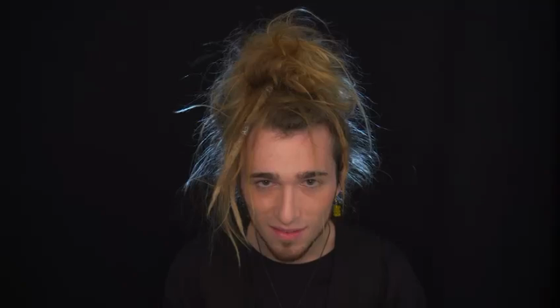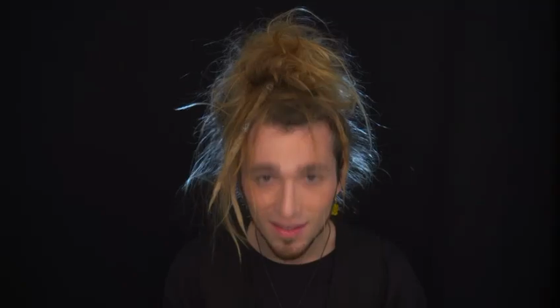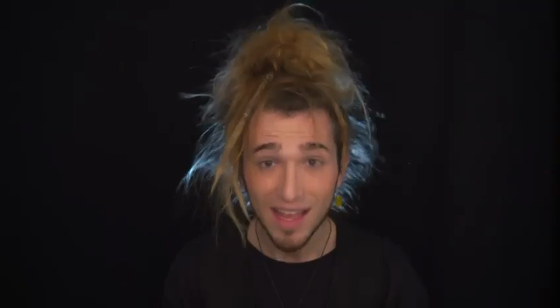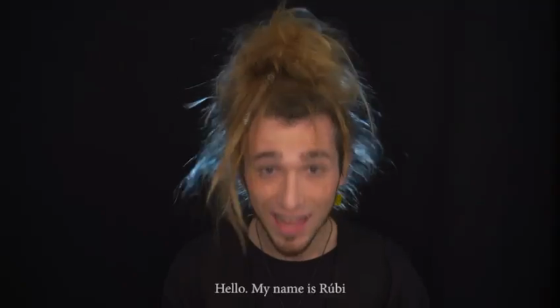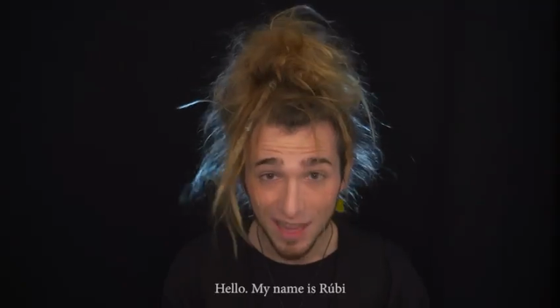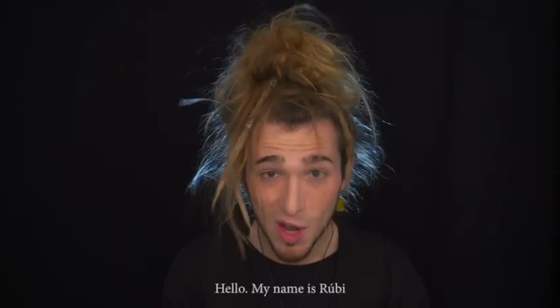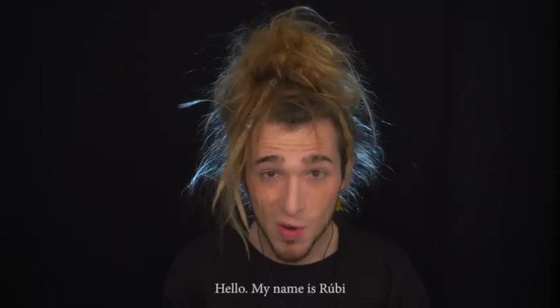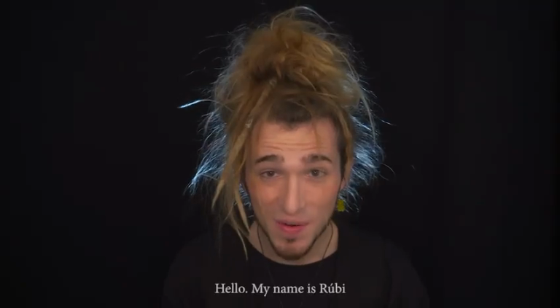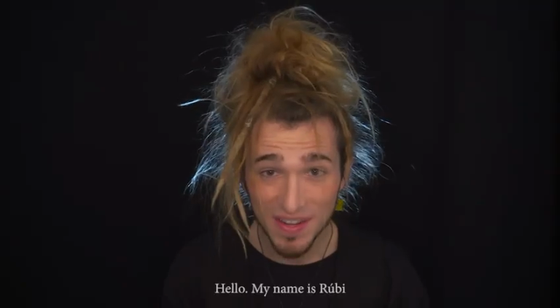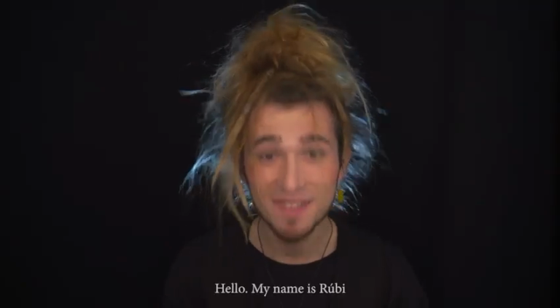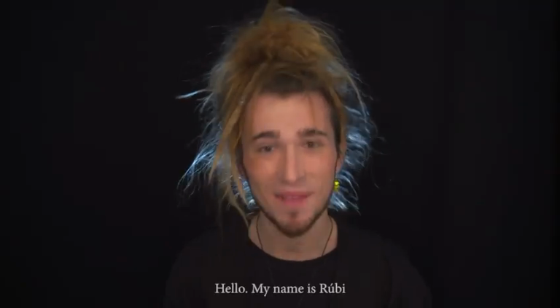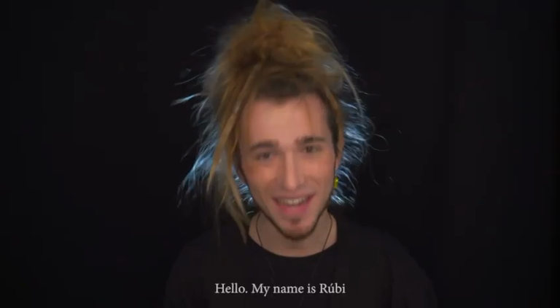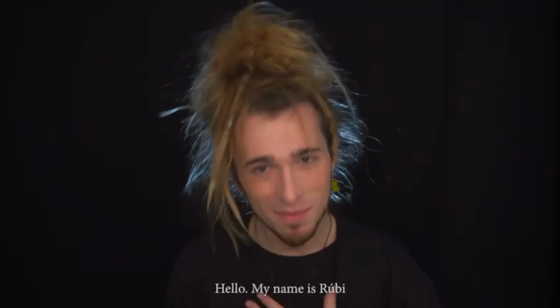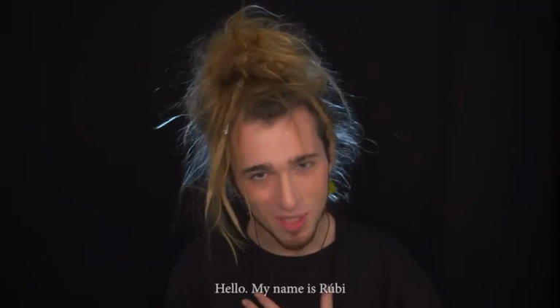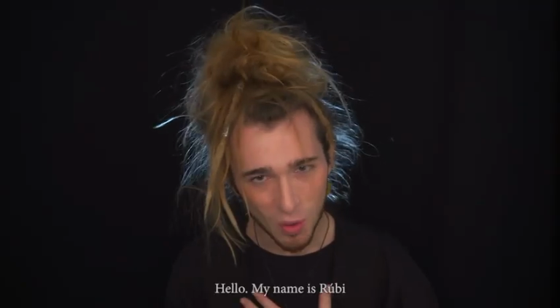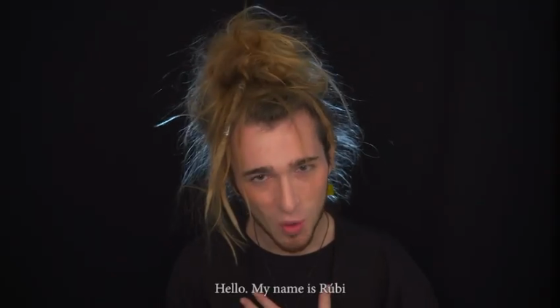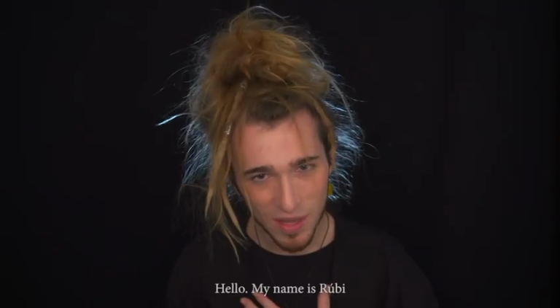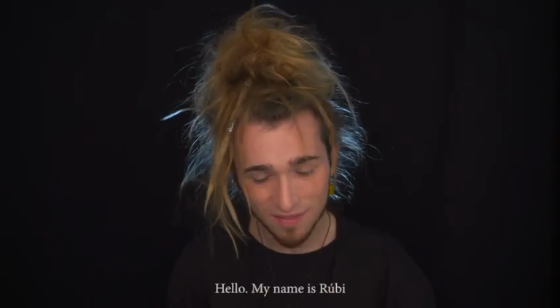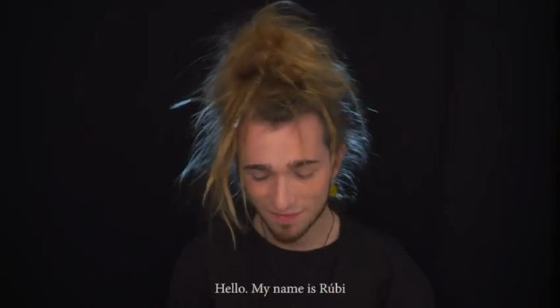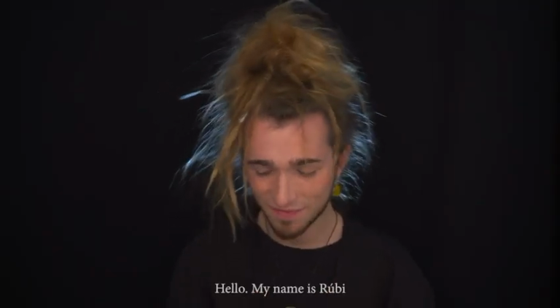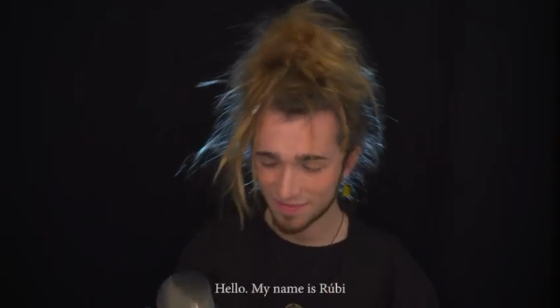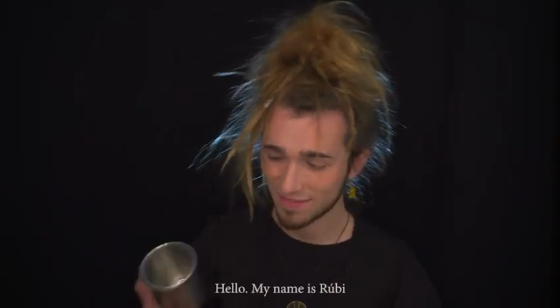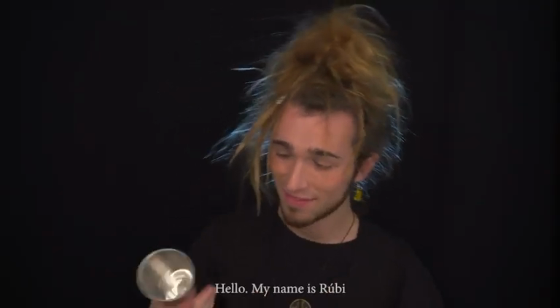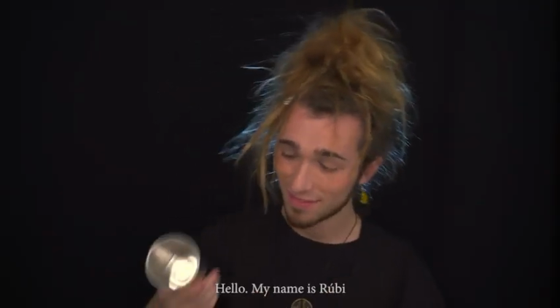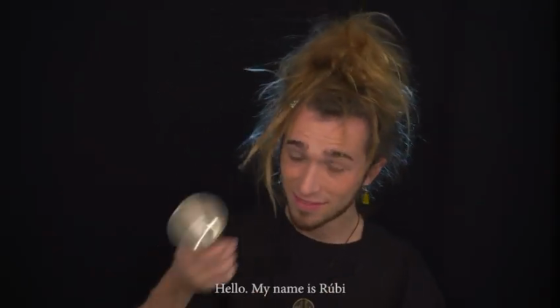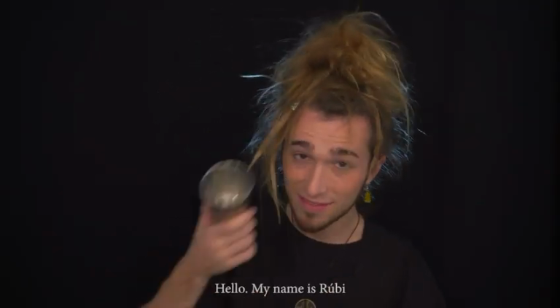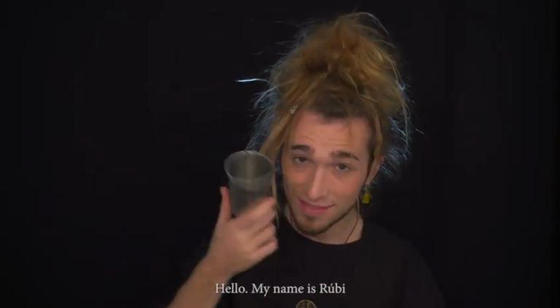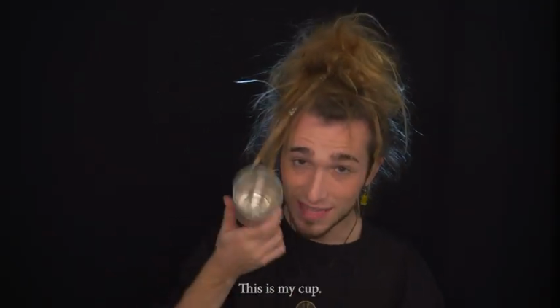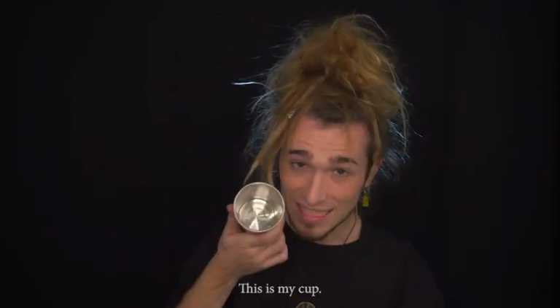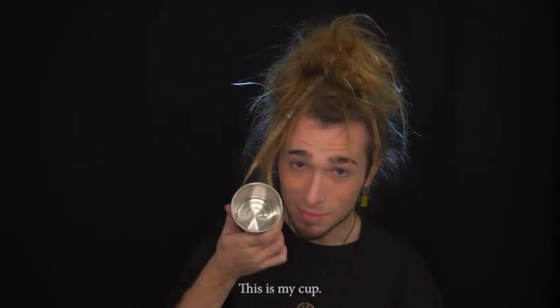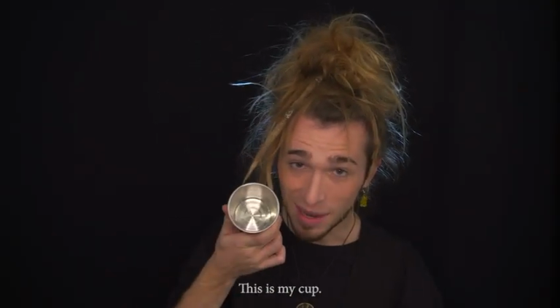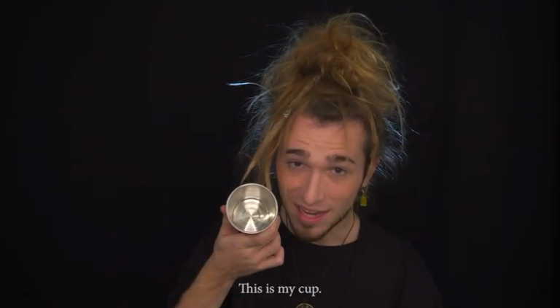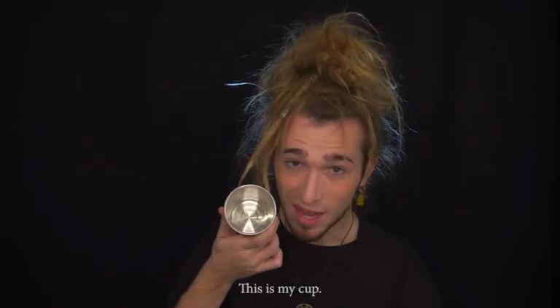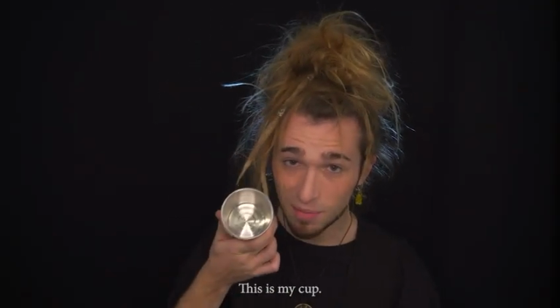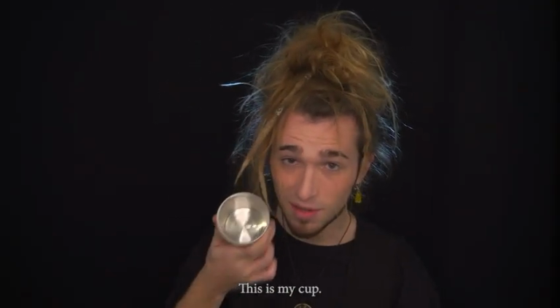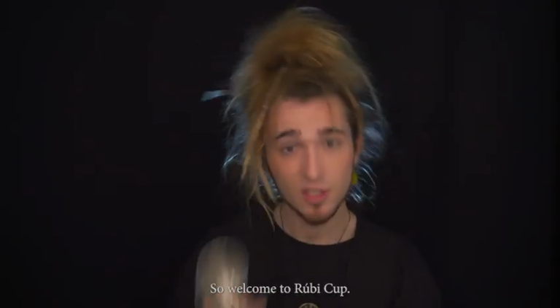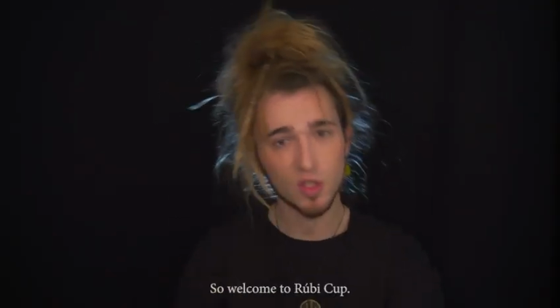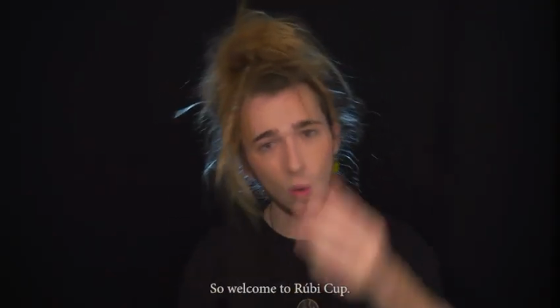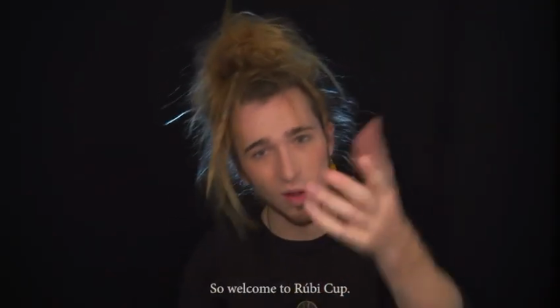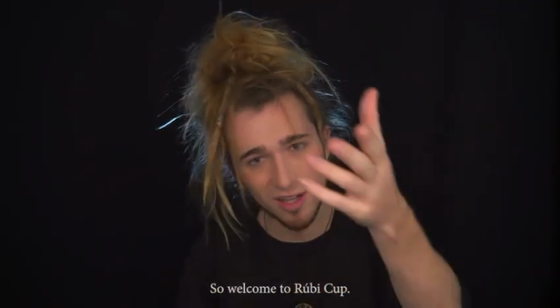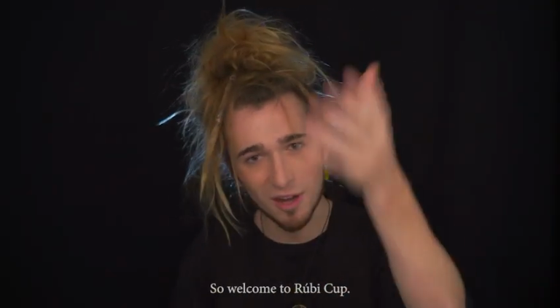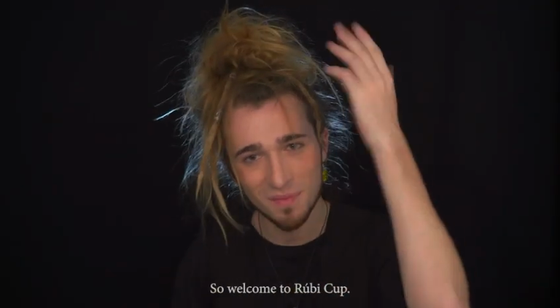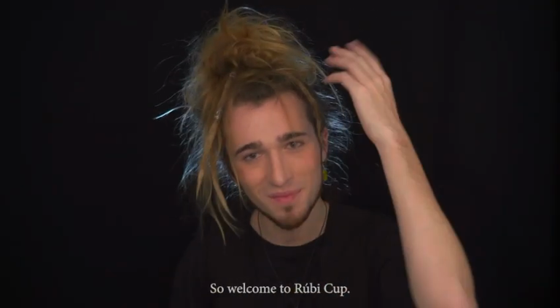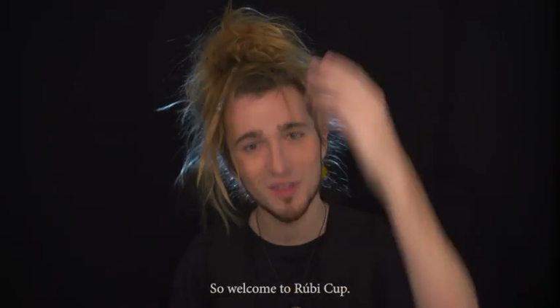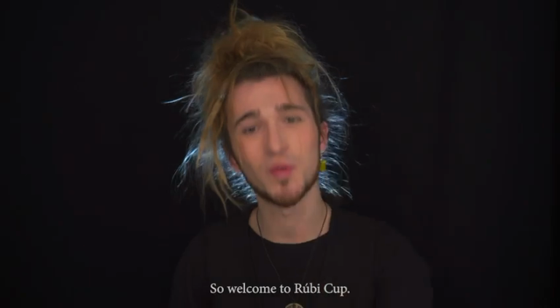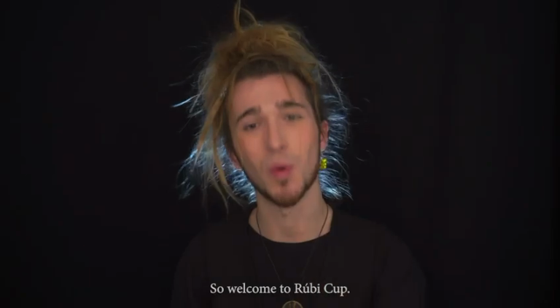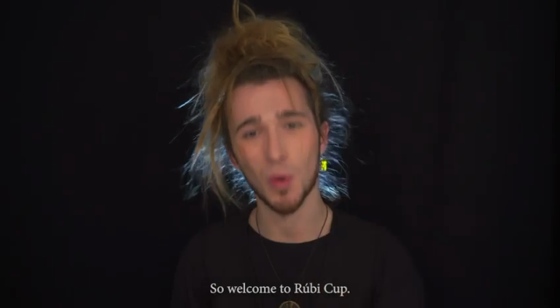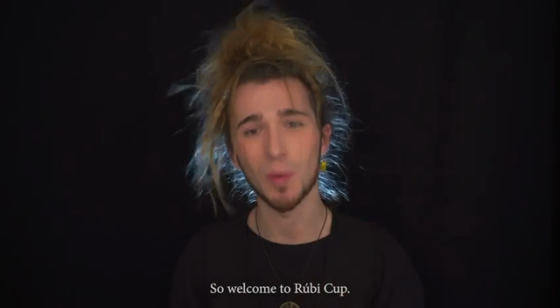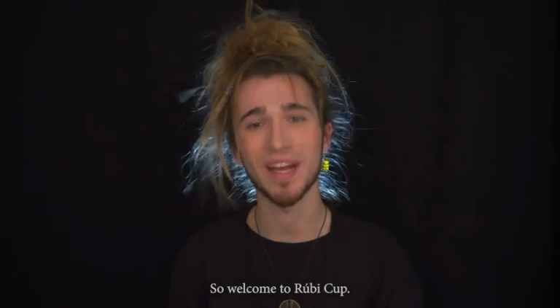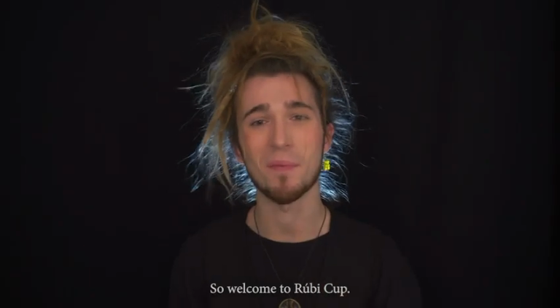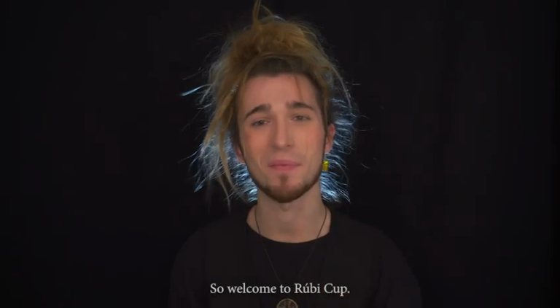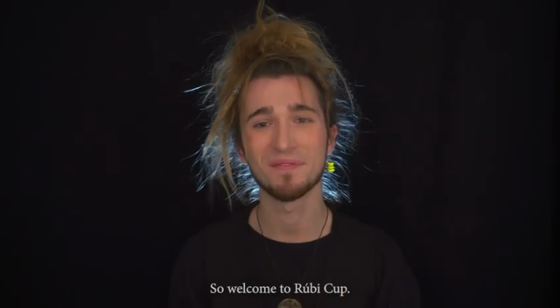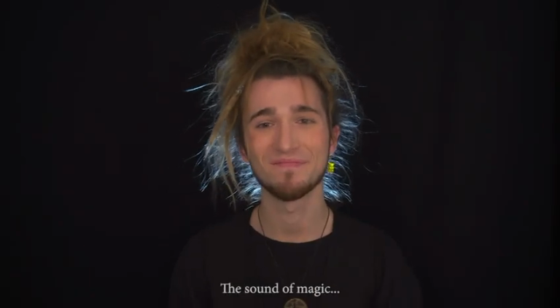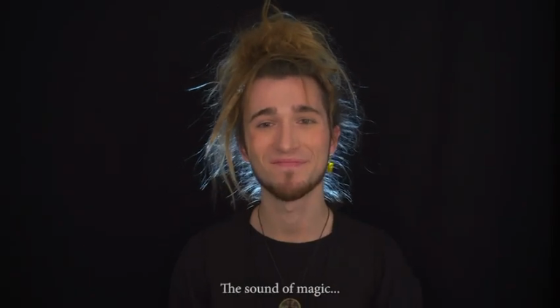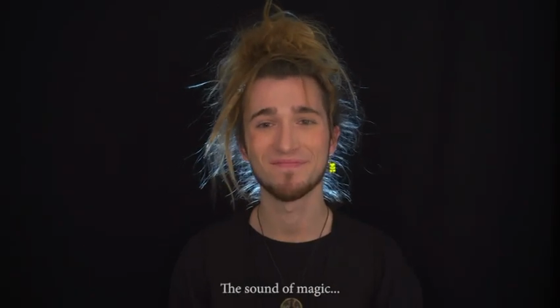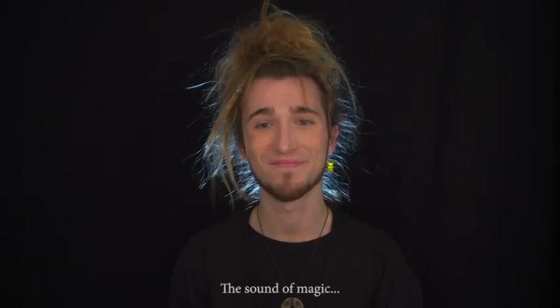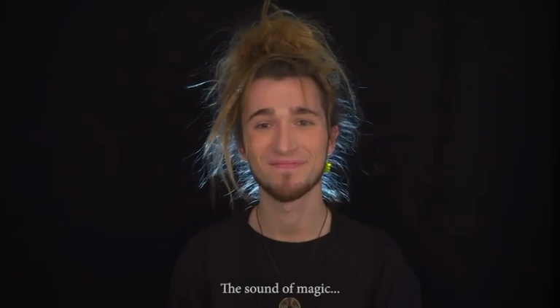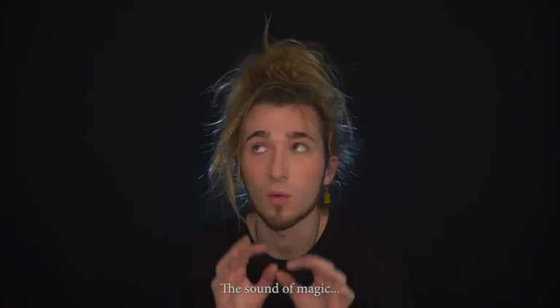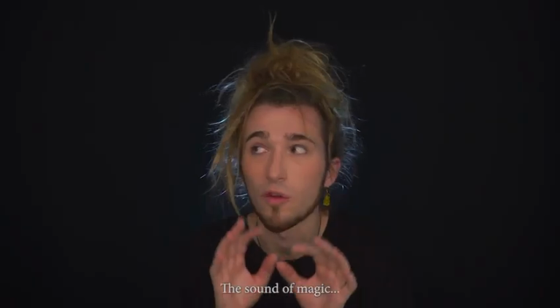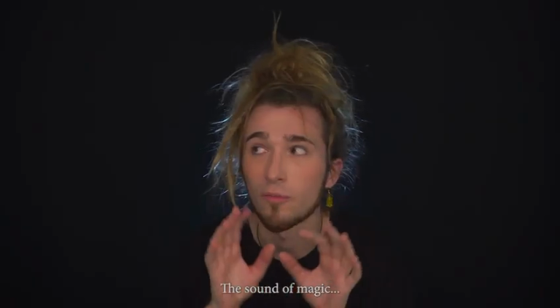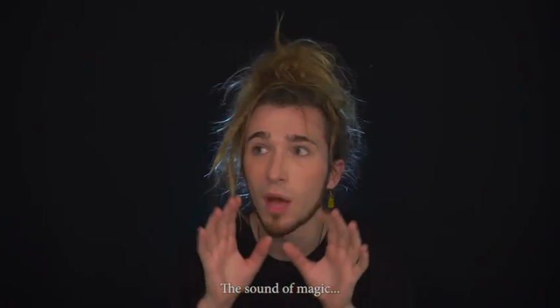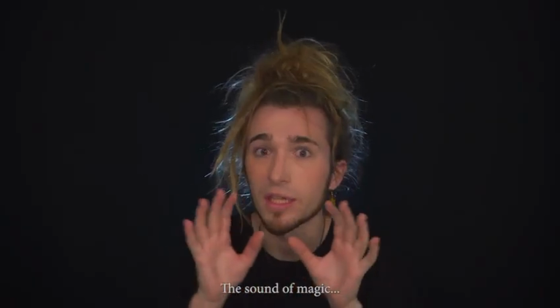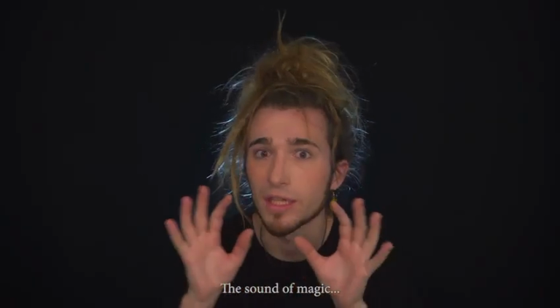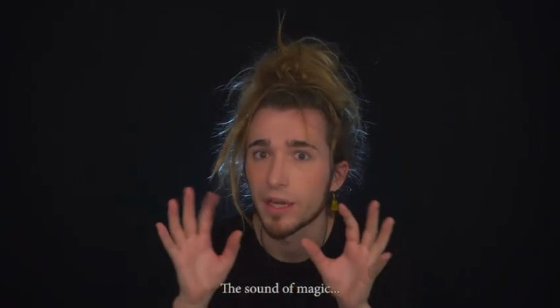Hello, my name is Ruby, this is my cup, so welcome to Ruby Cup. The sound of magic.